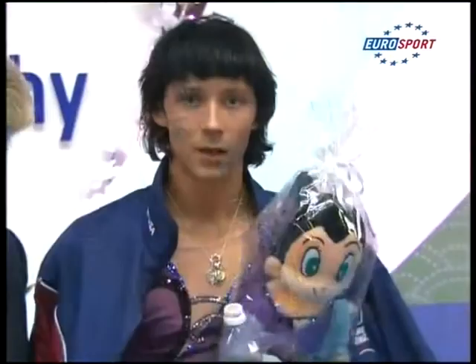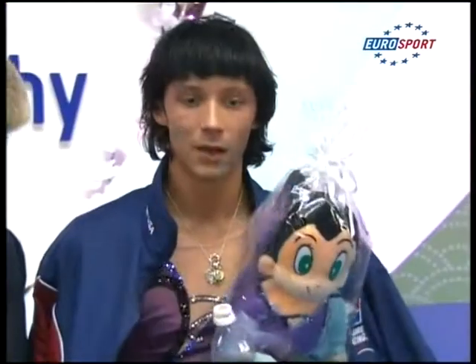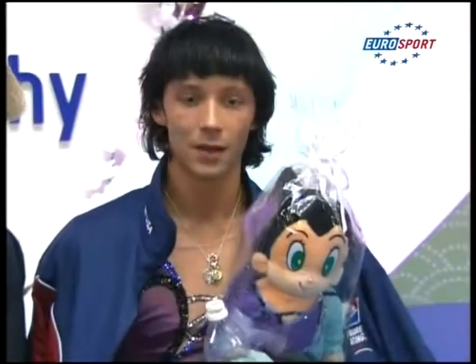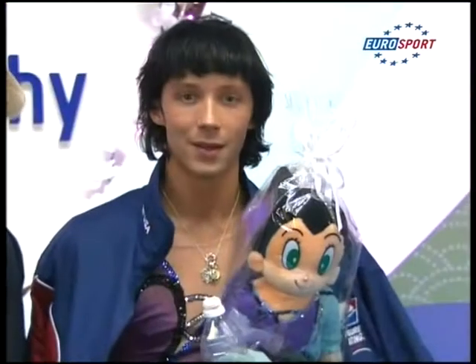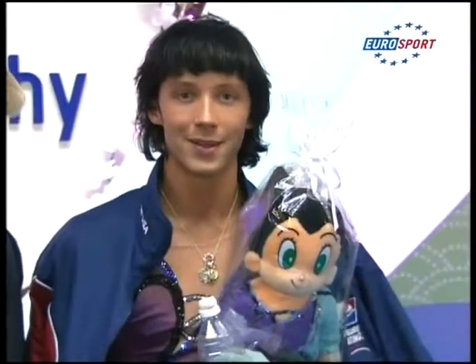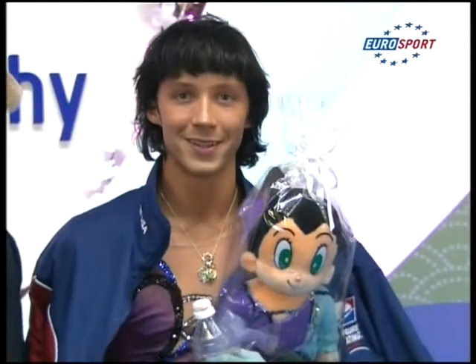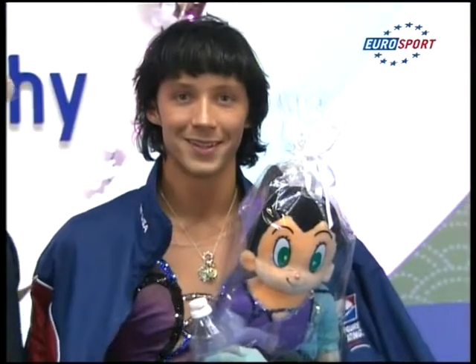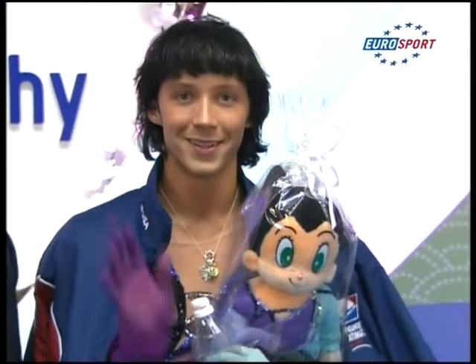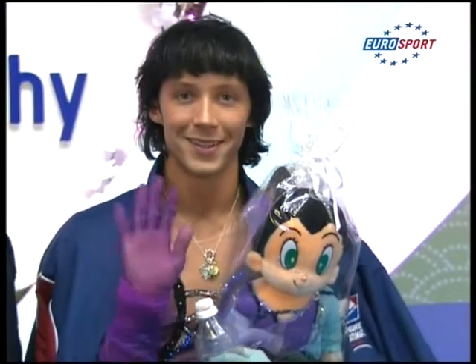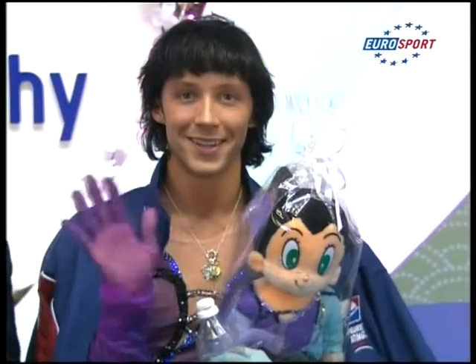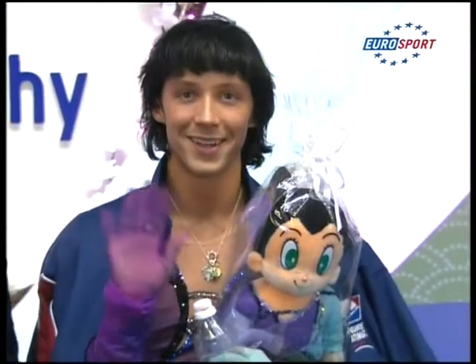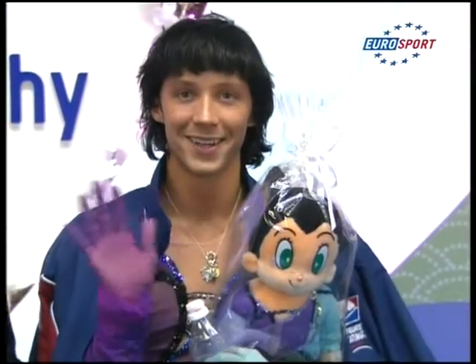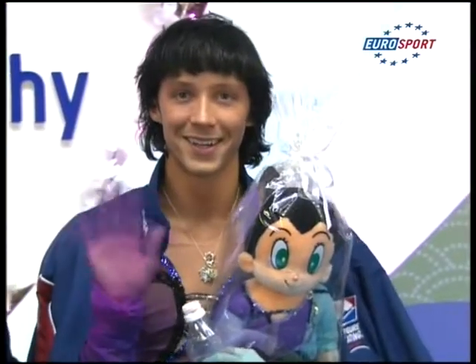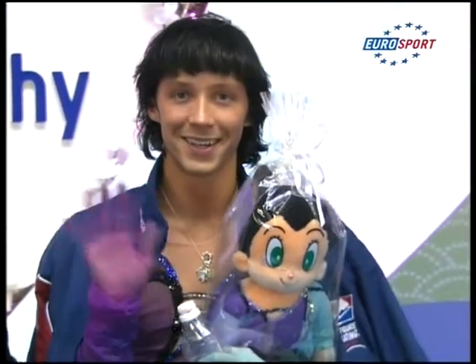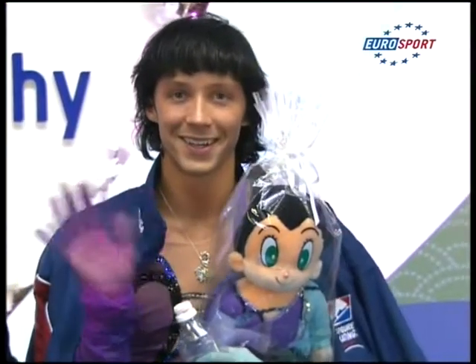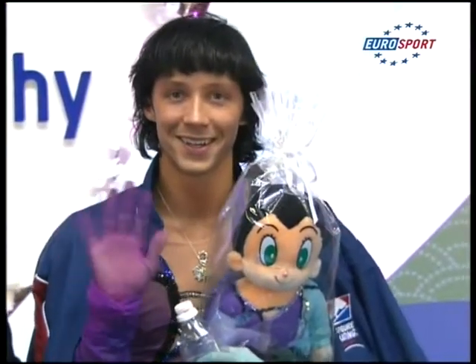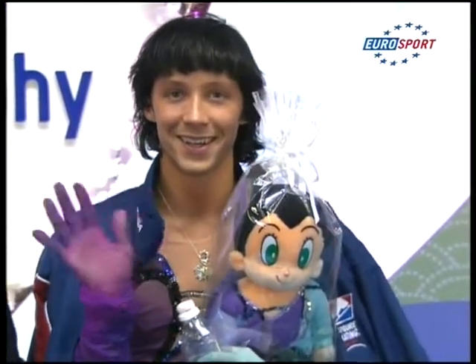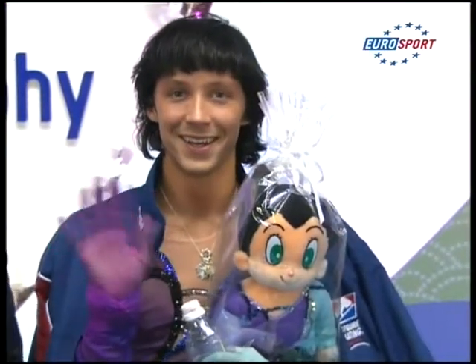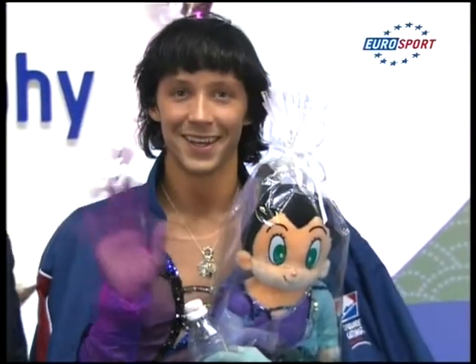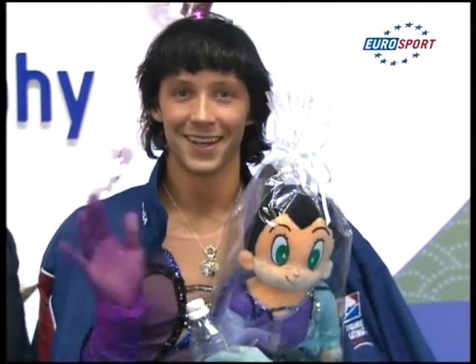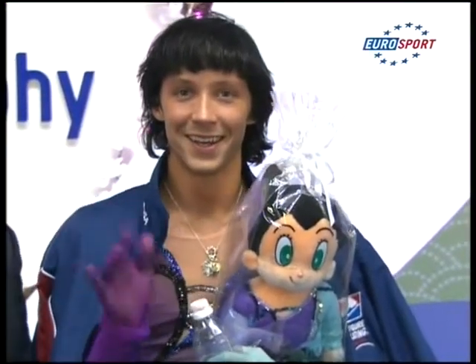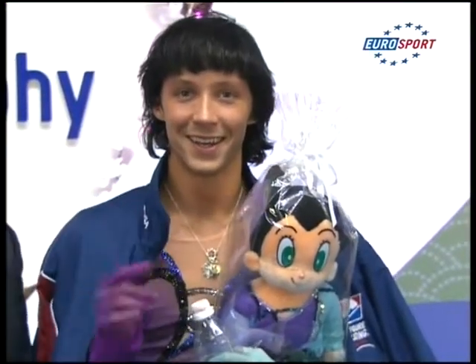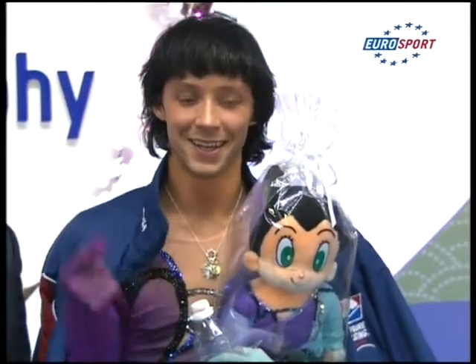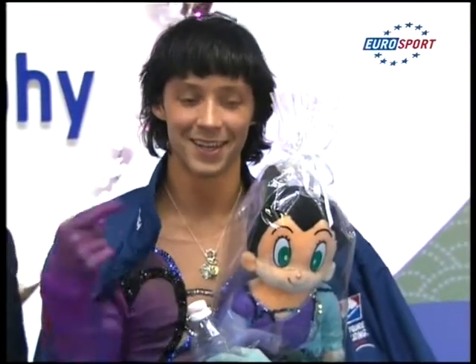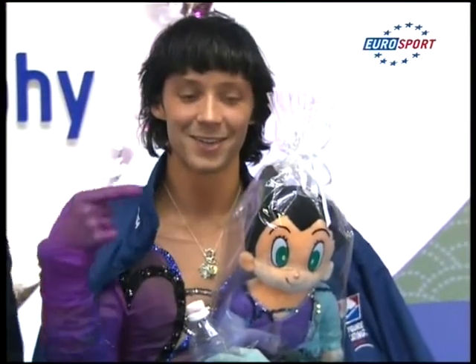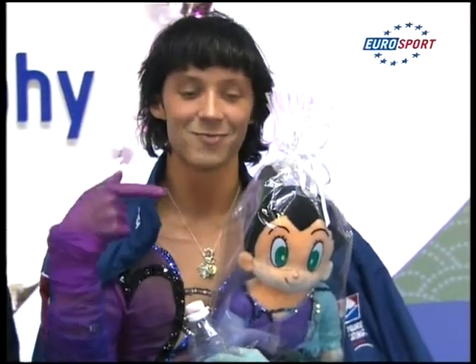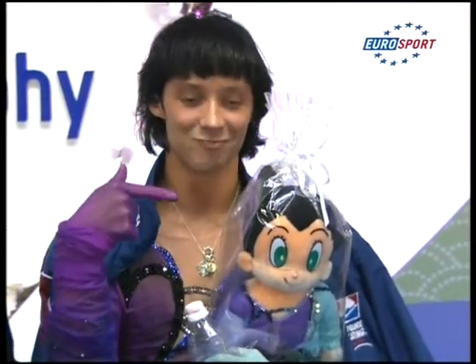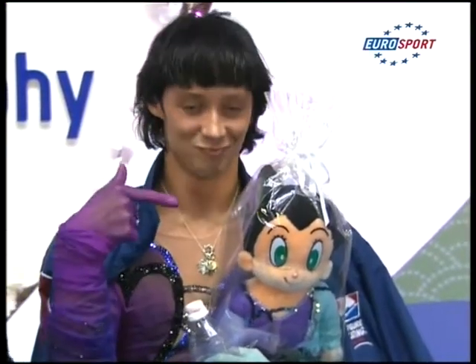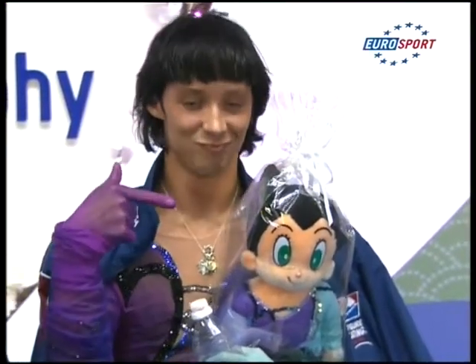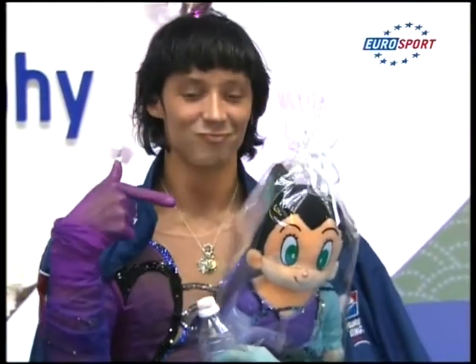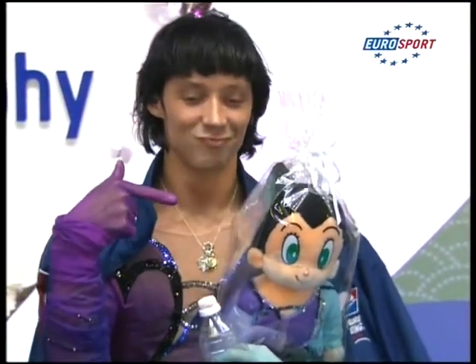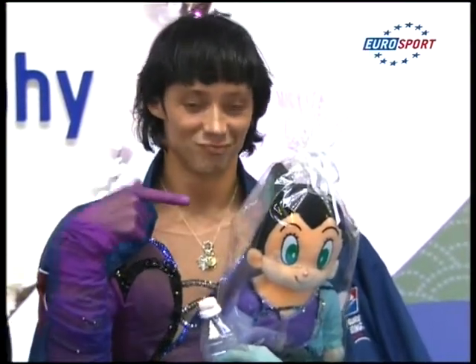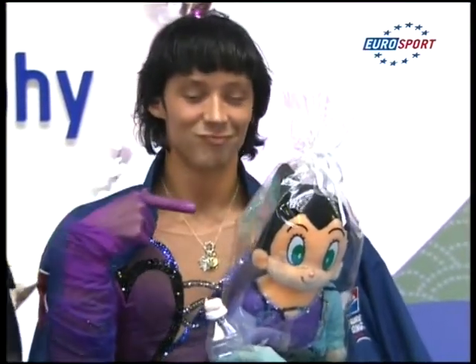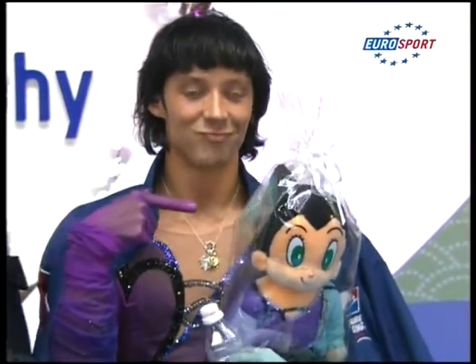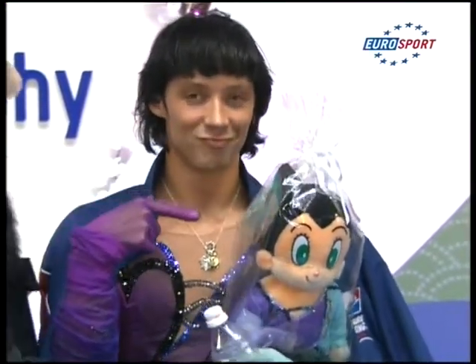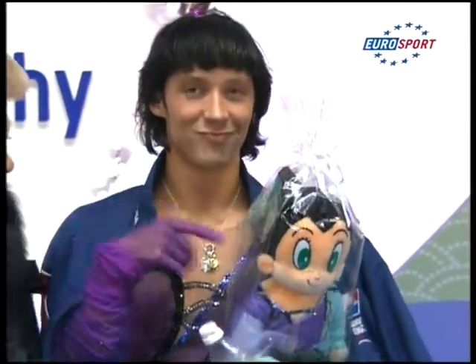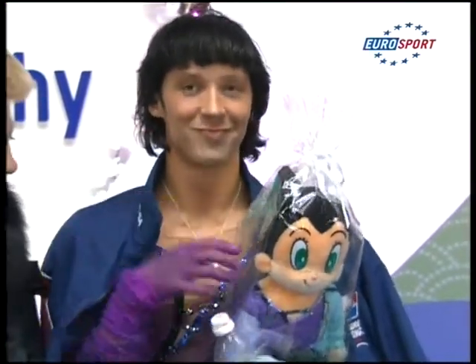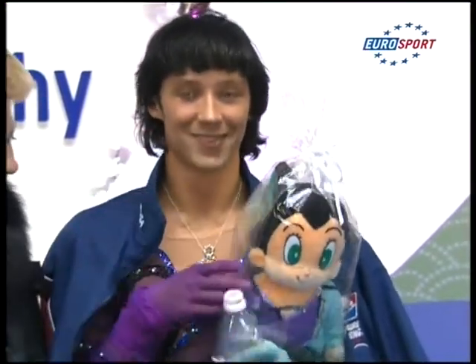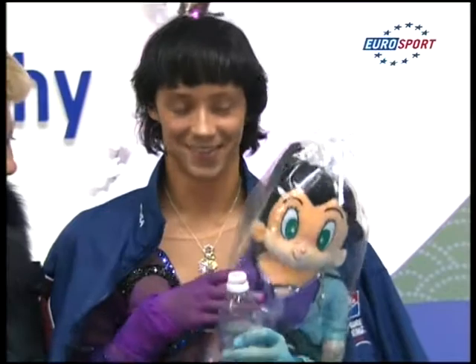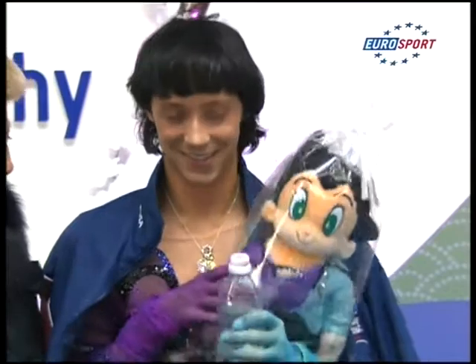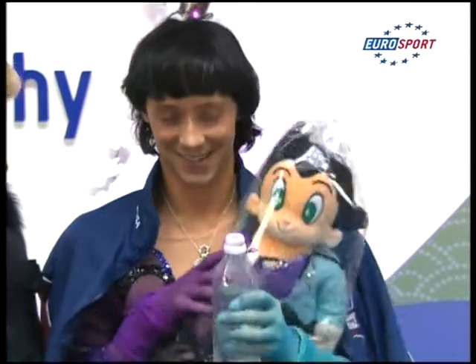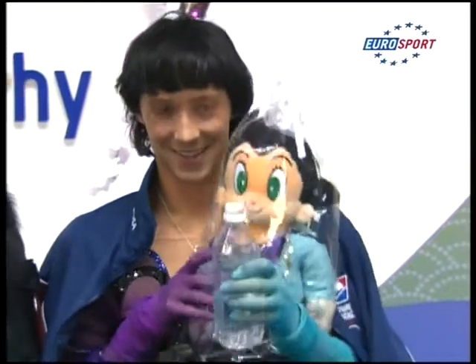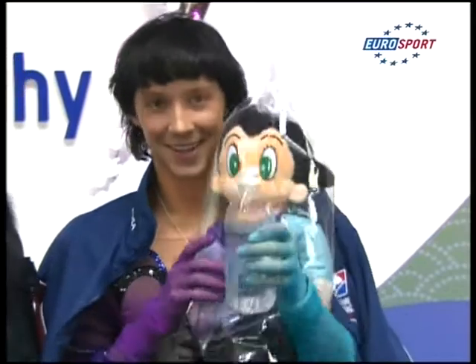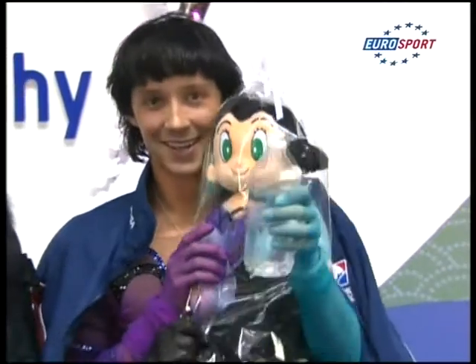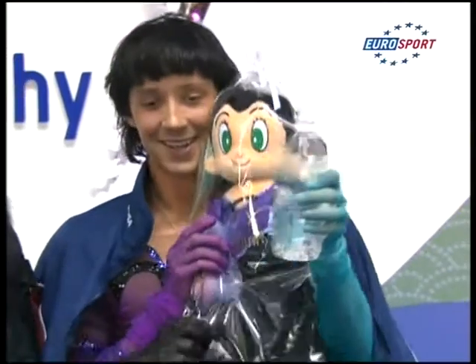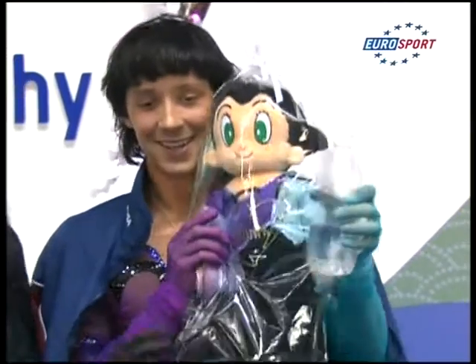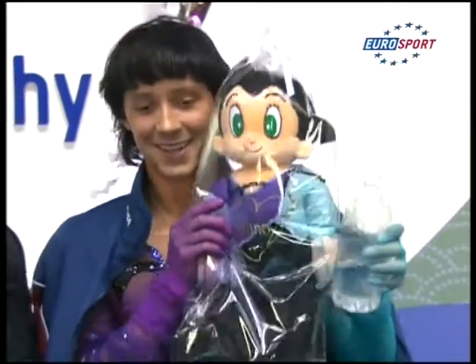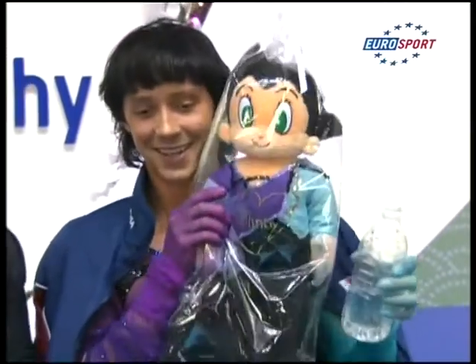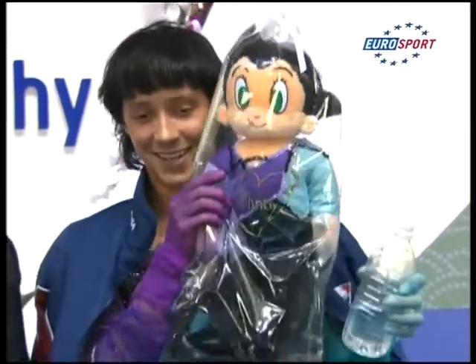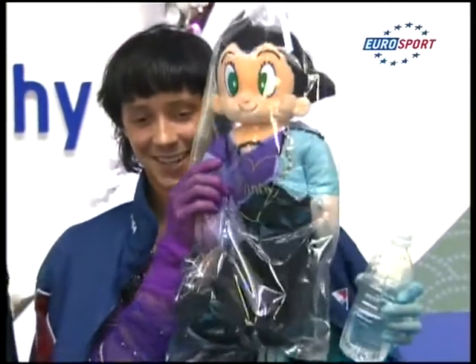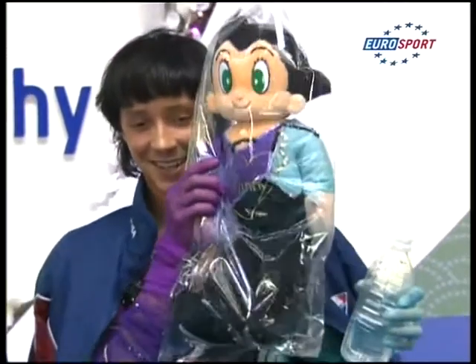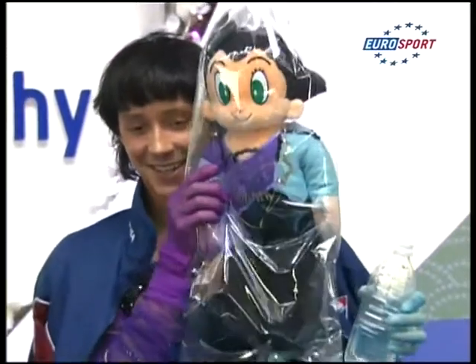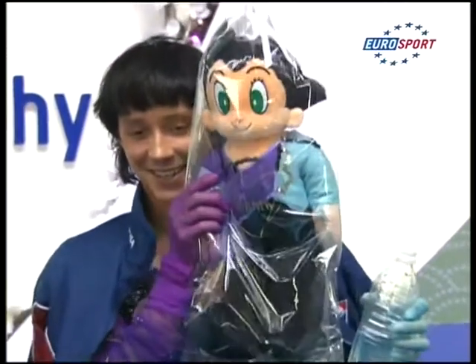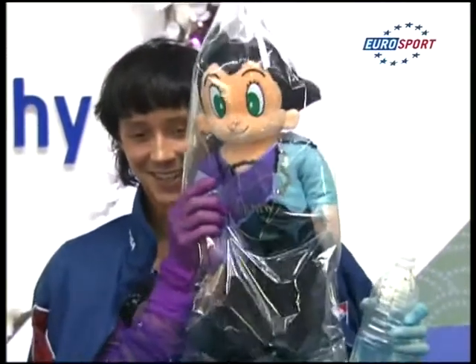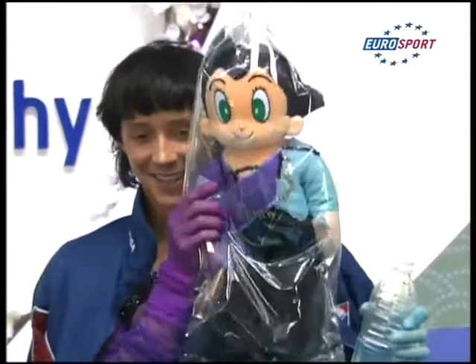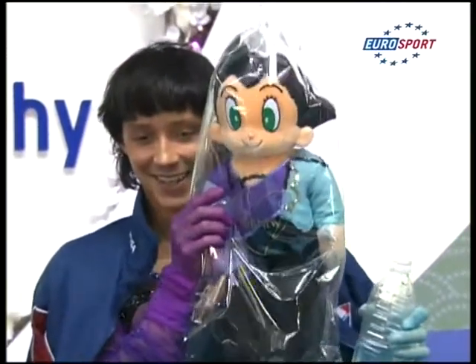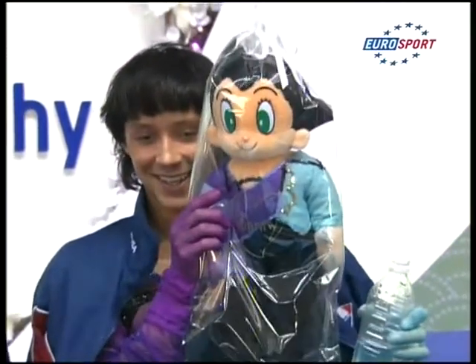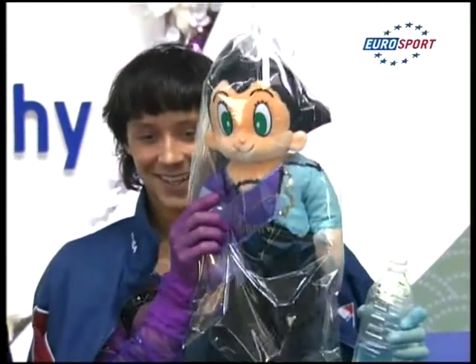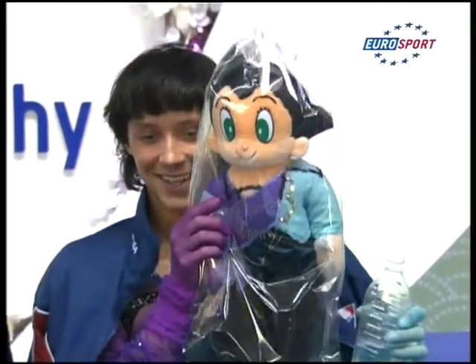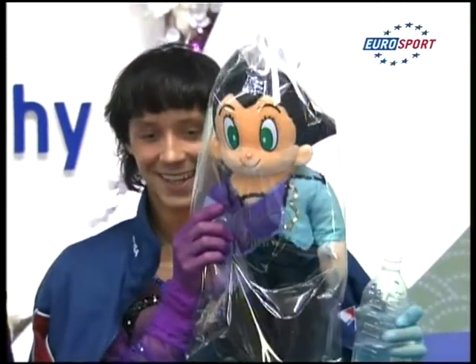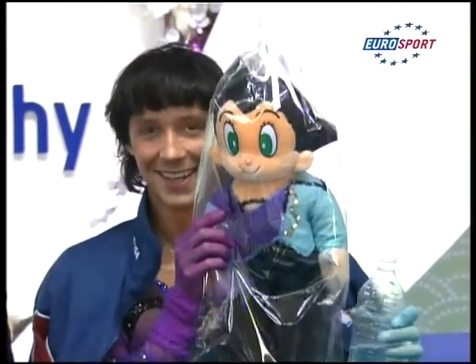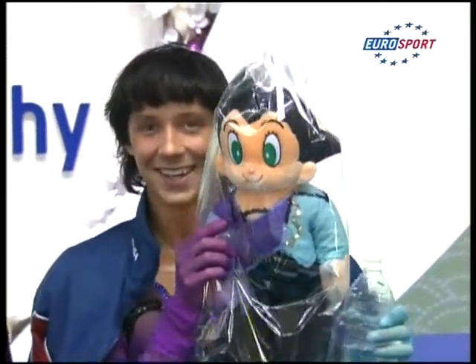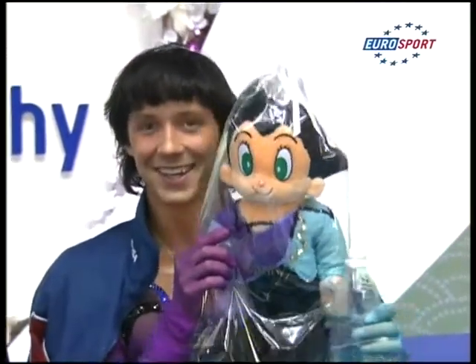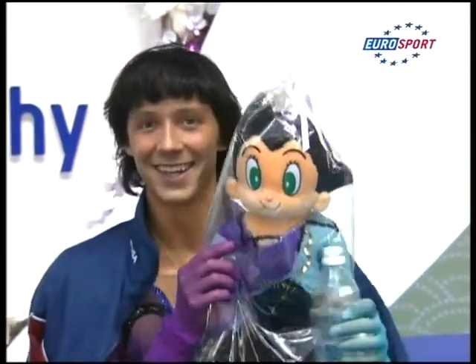Well, Shane, we didn't get to see the flip again, but I'm pretty sure that was off an outside edge, which will get called by the technical specialist if that was the case.